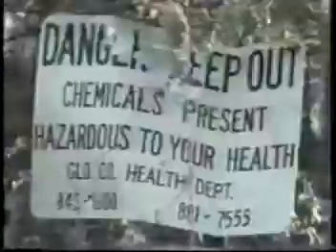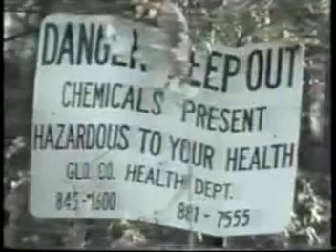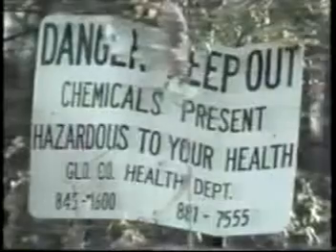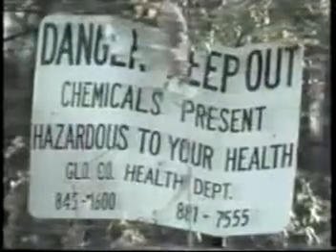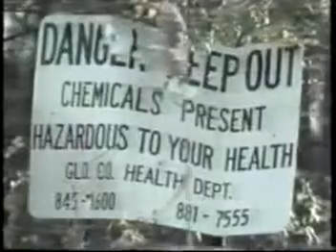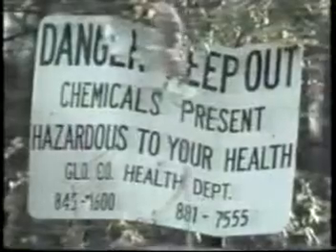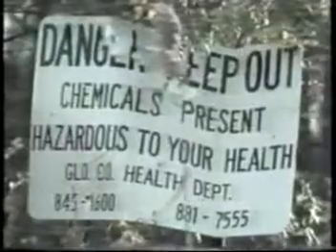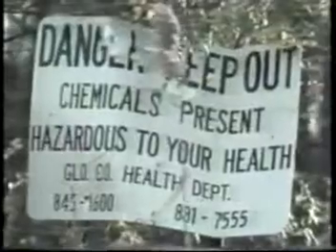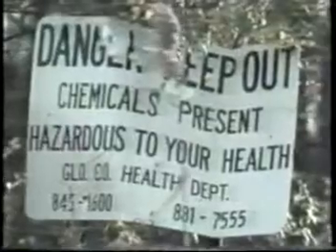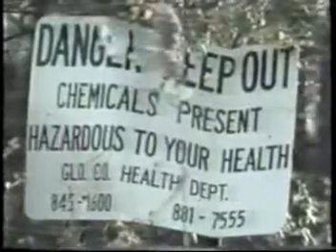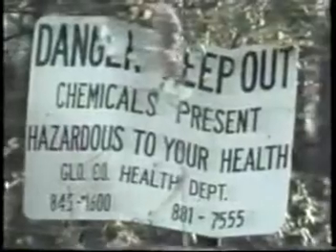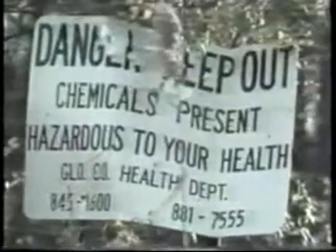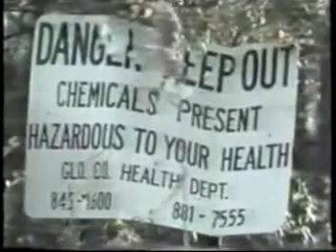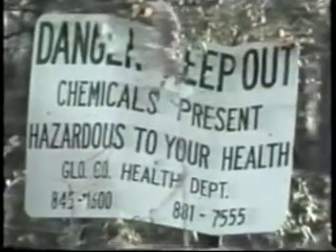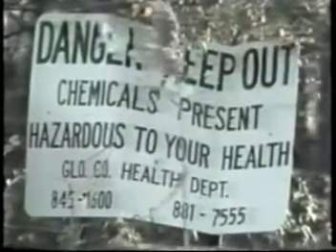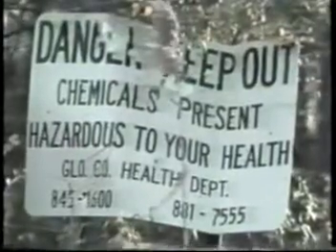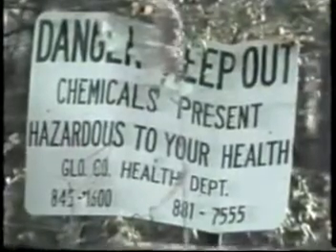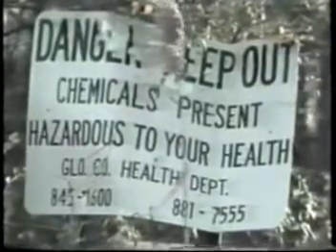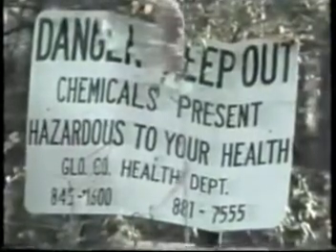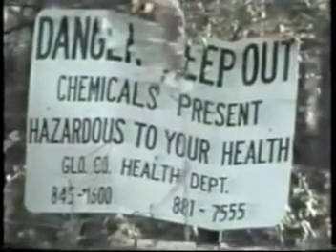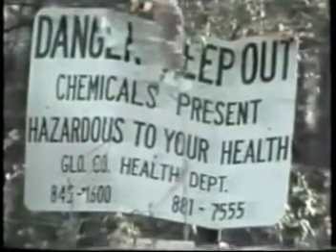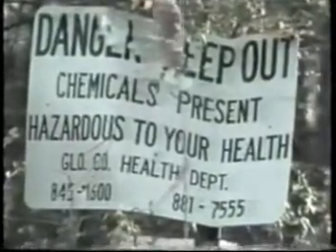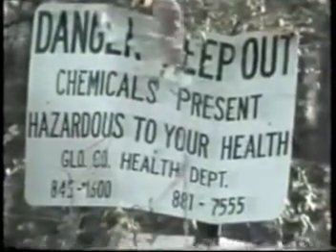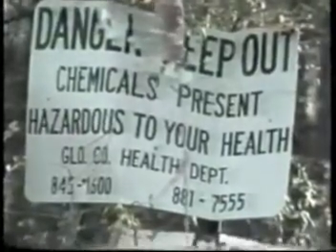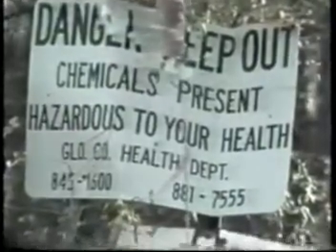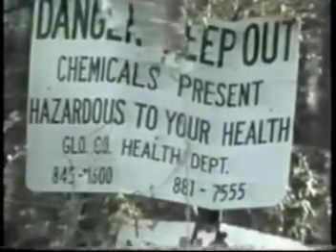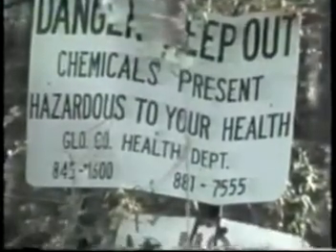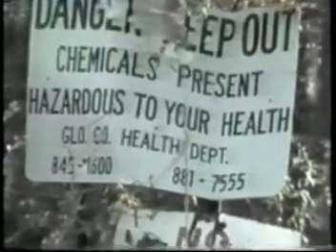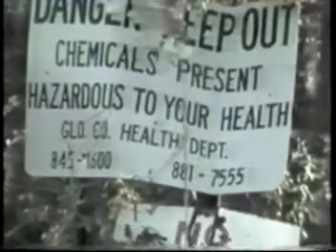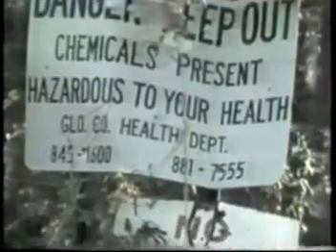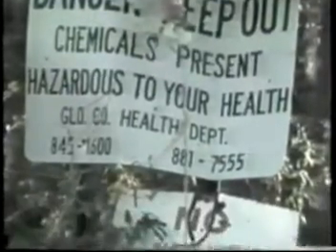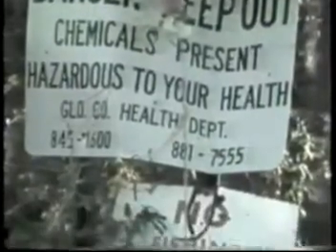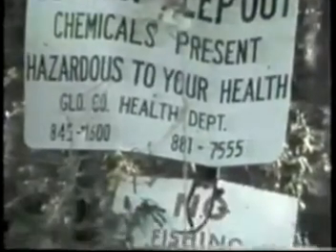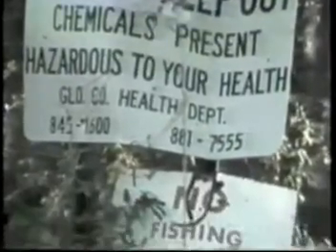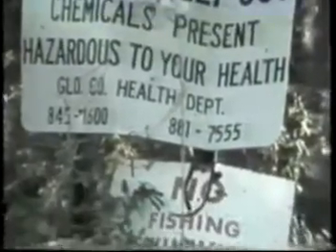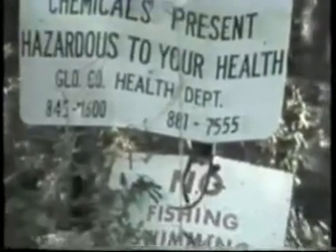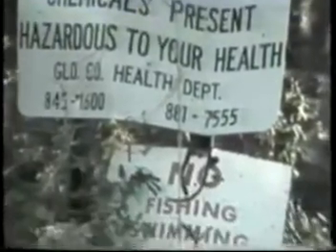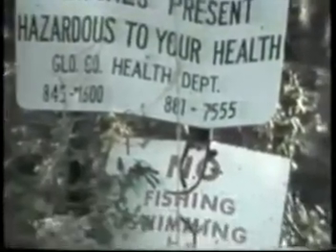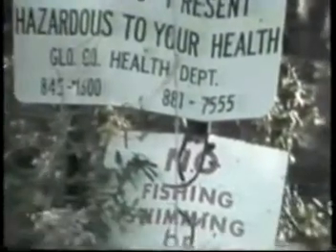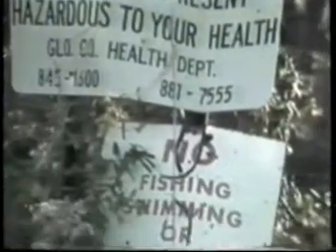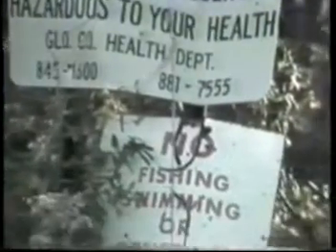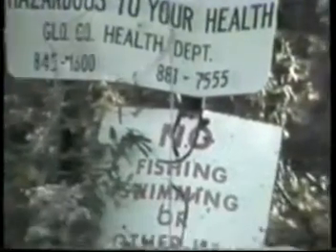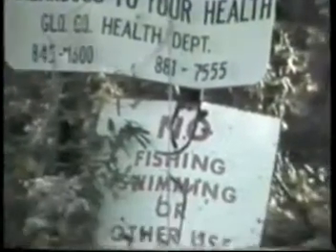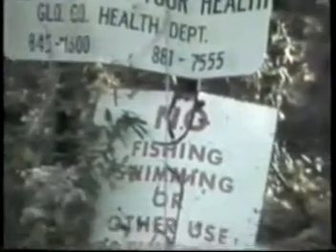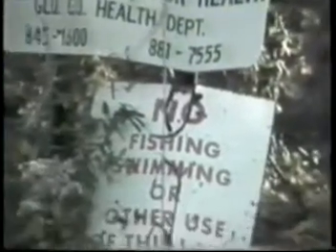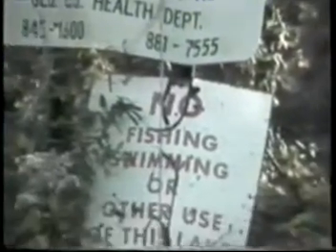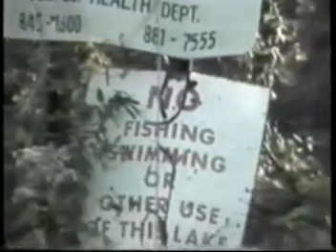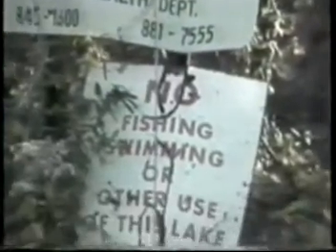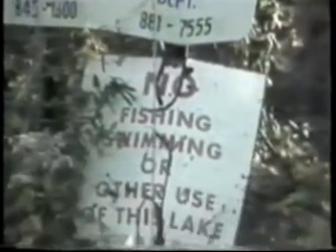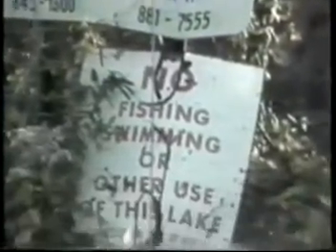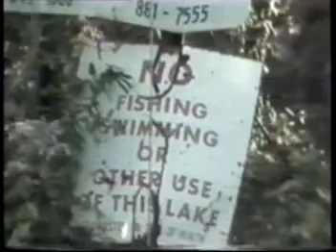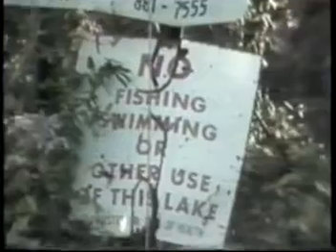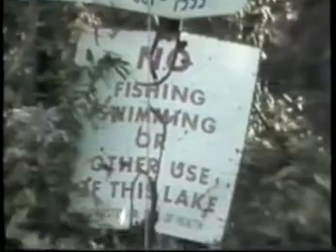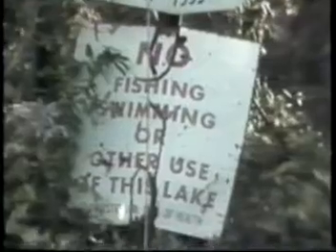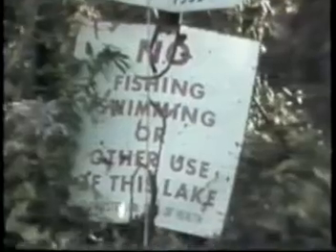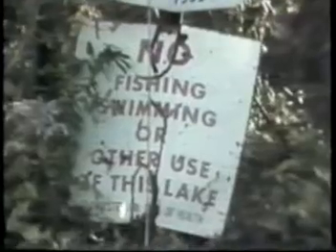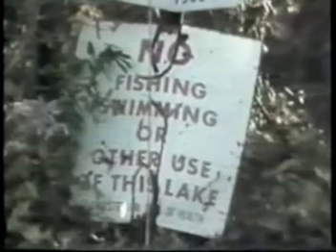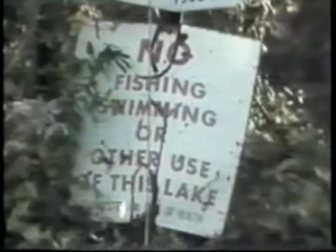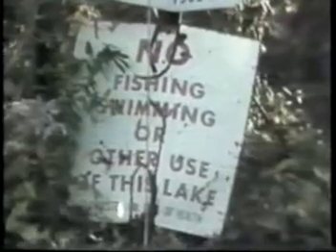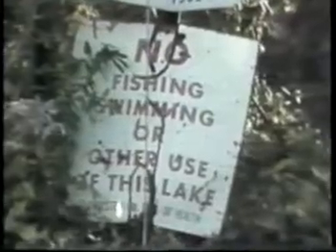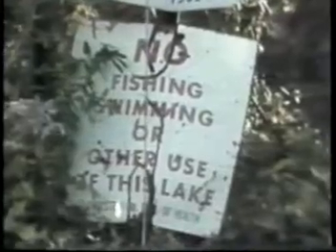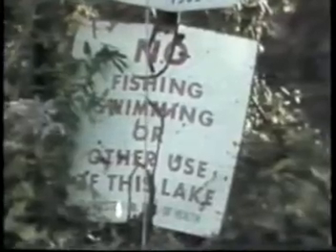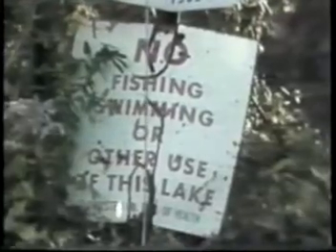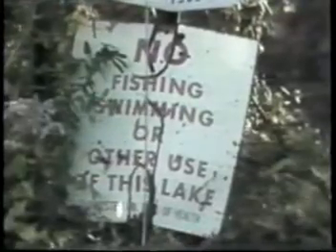Another concern is that all too often, chemicals later leak from the landfill, continuing the environmental and legal problems.